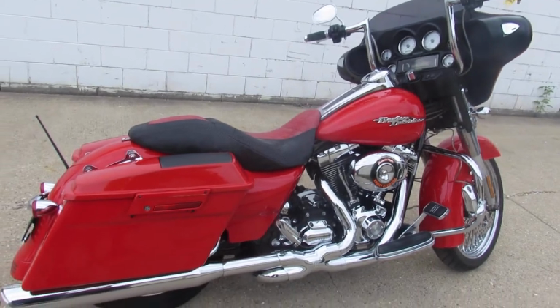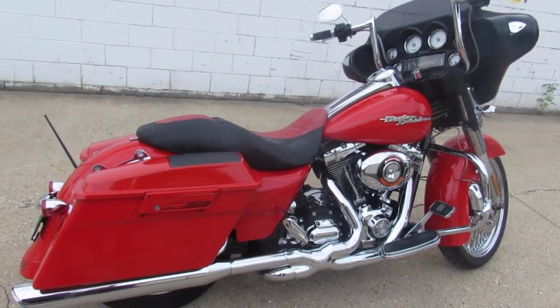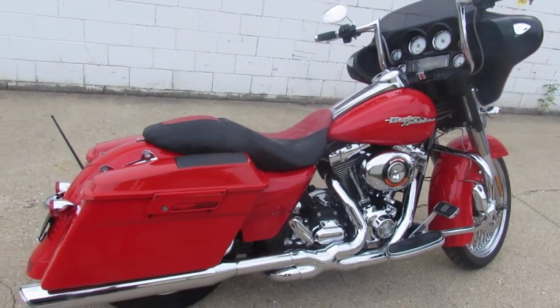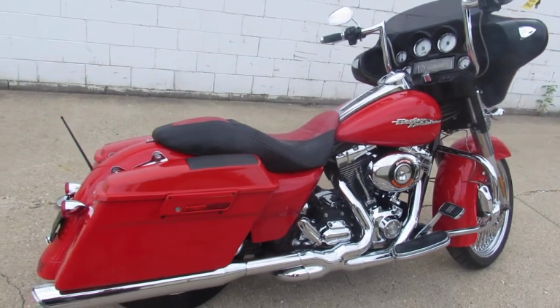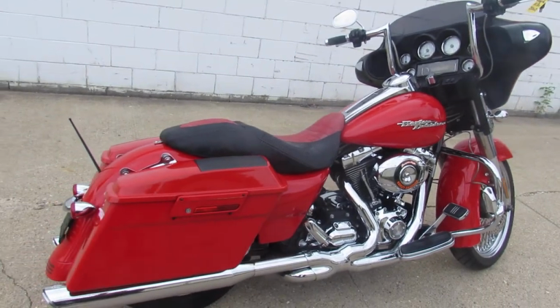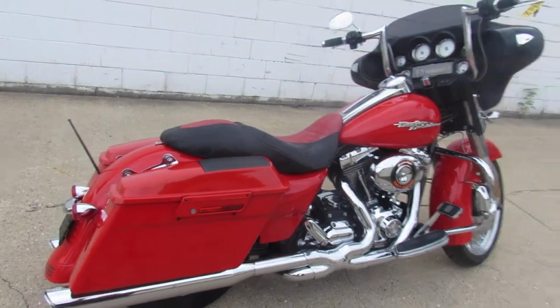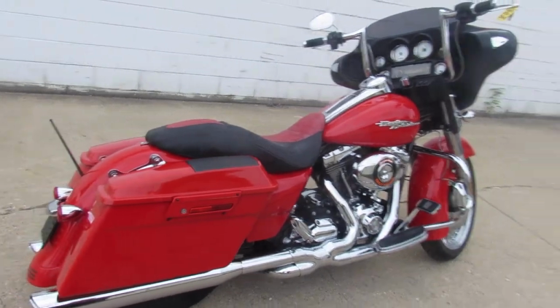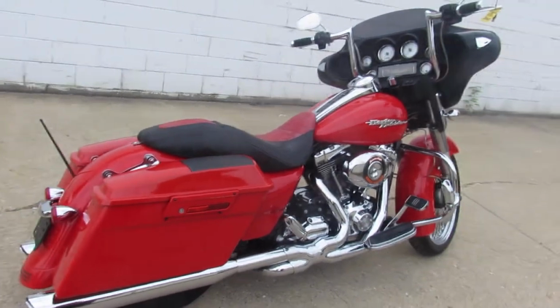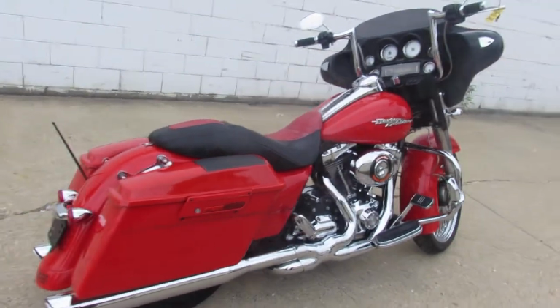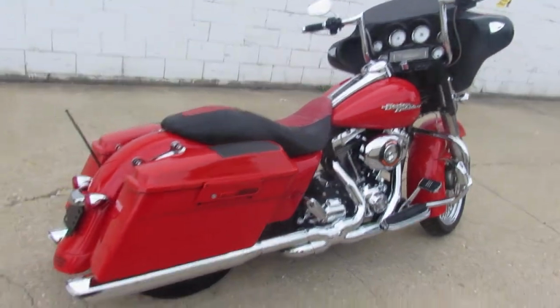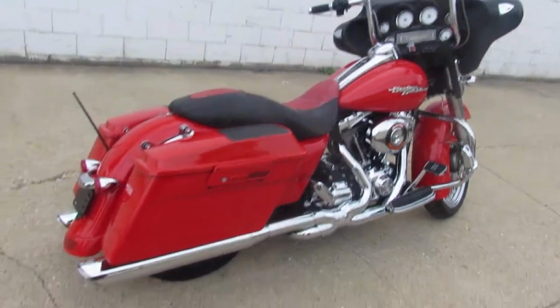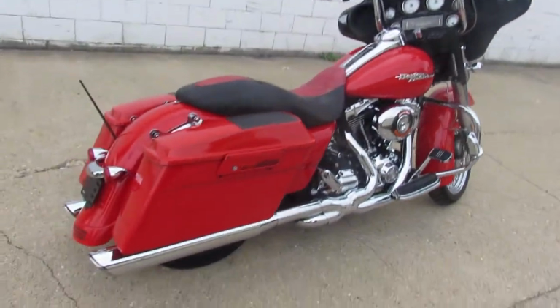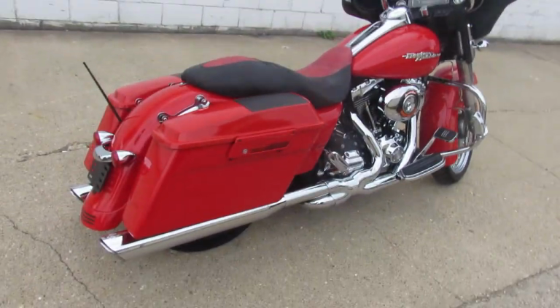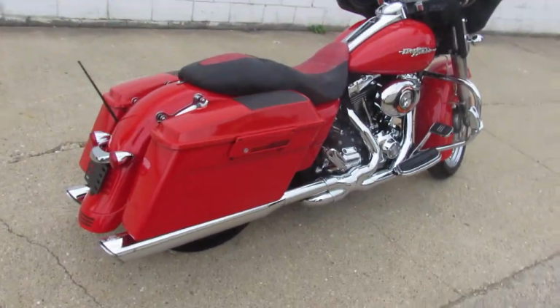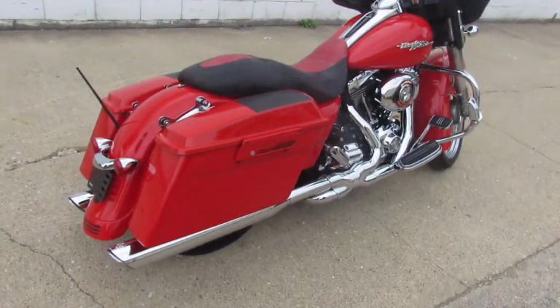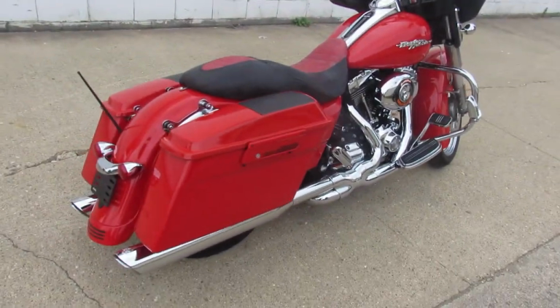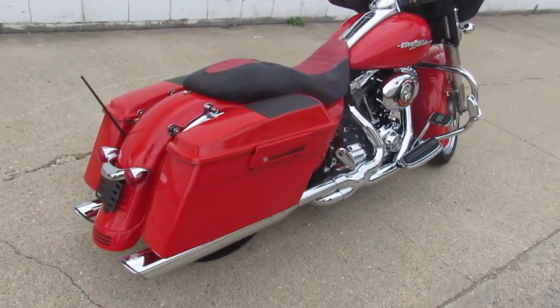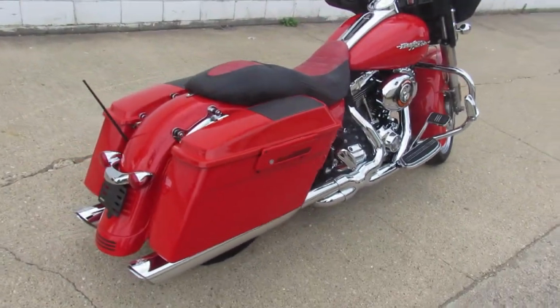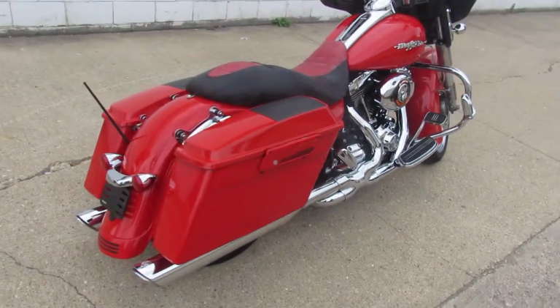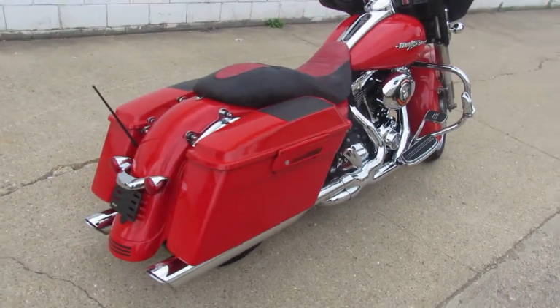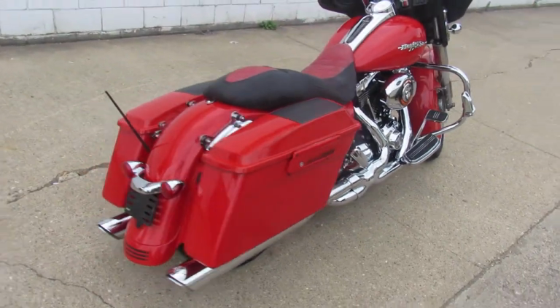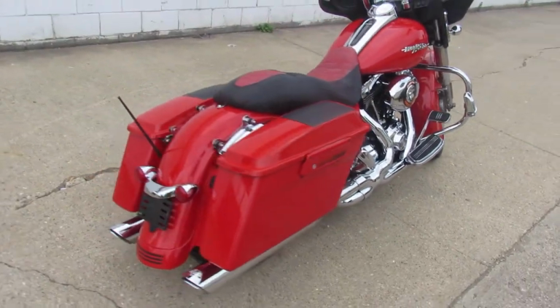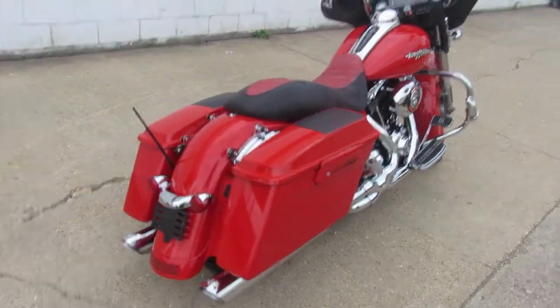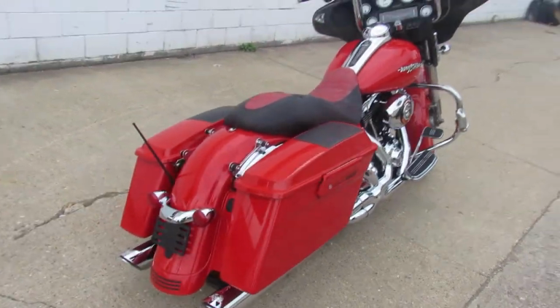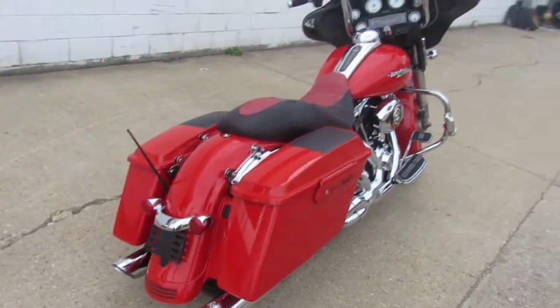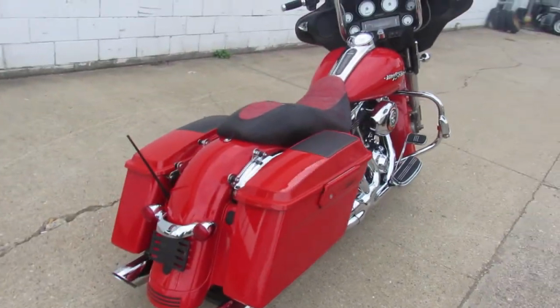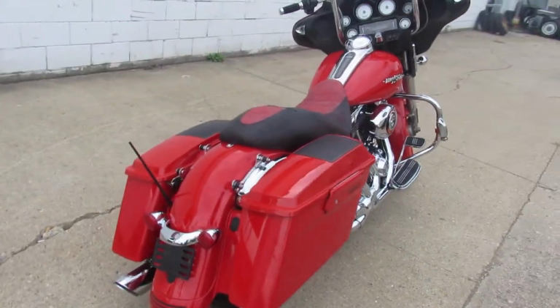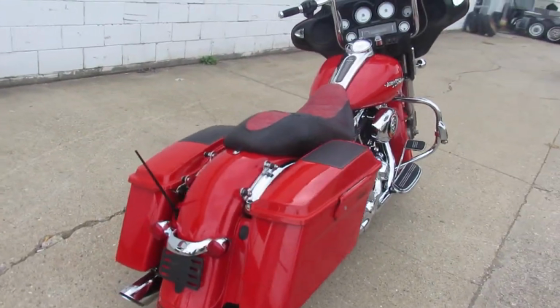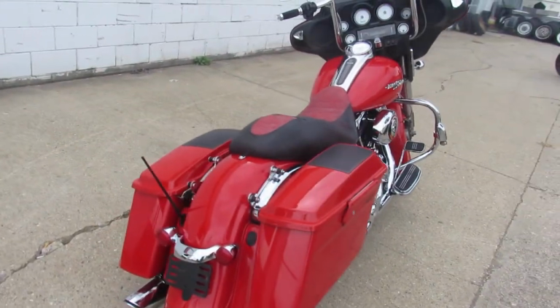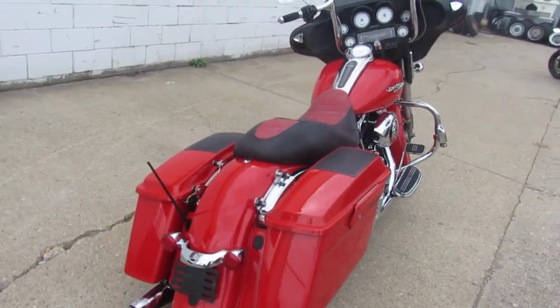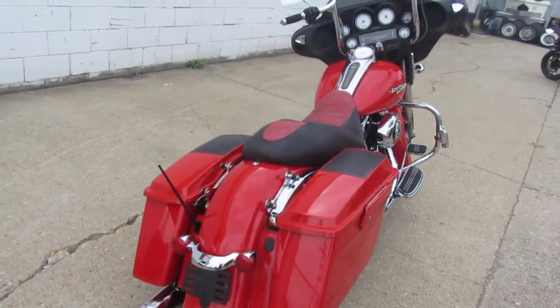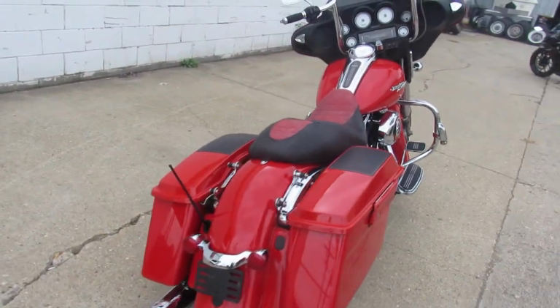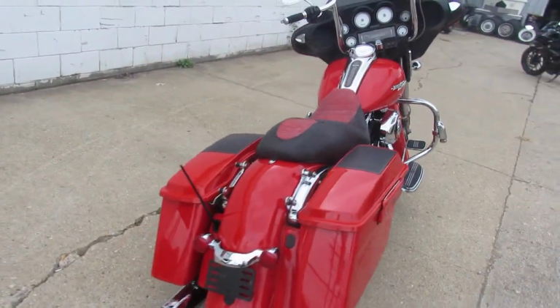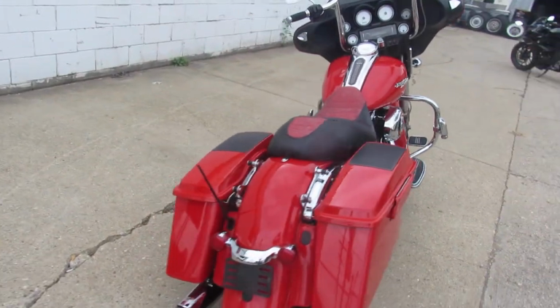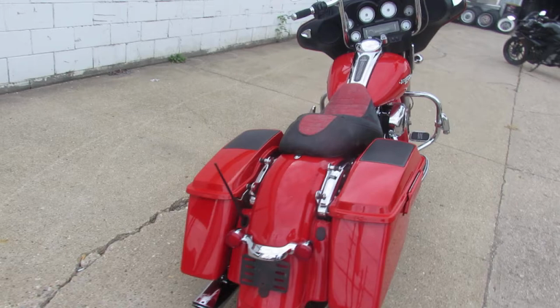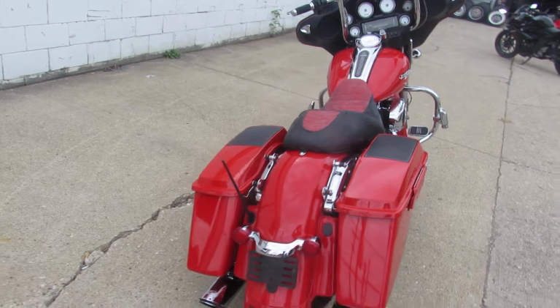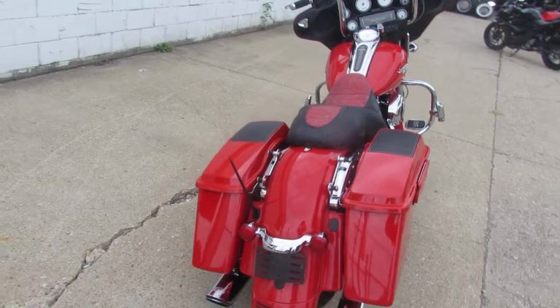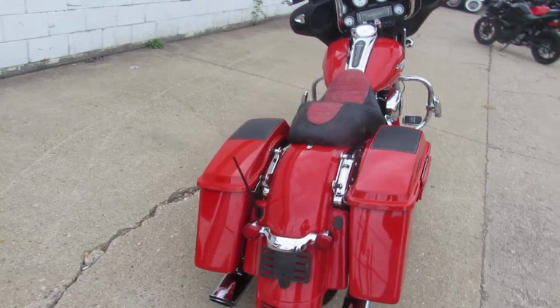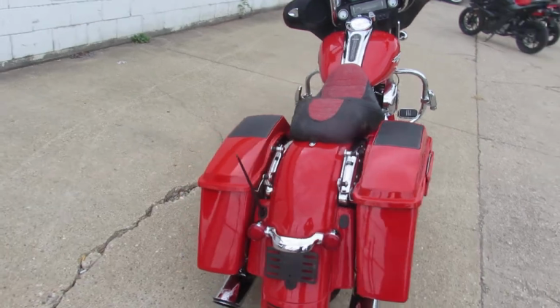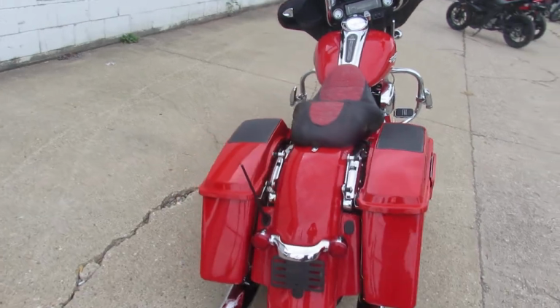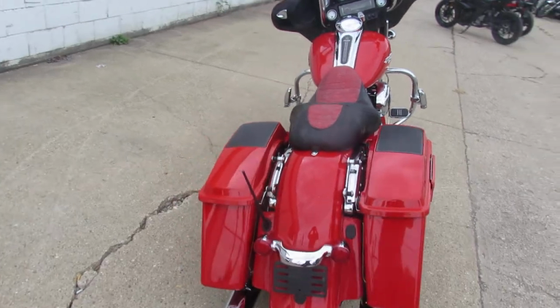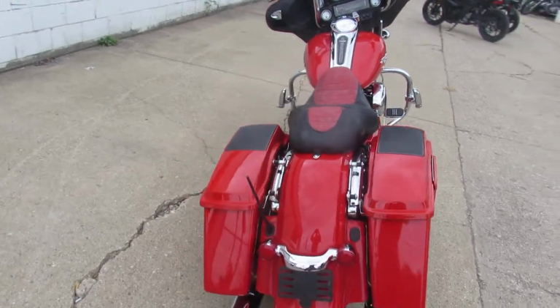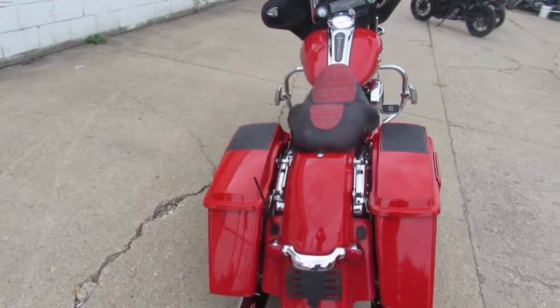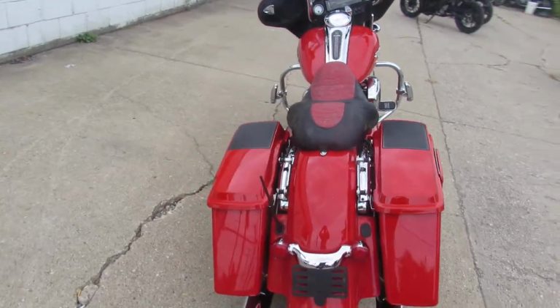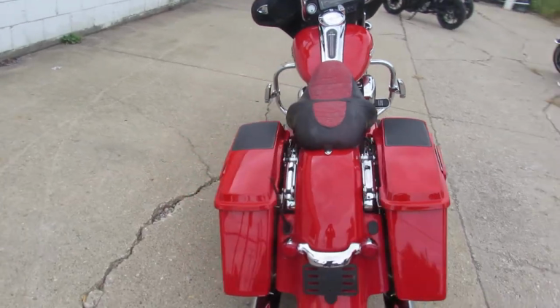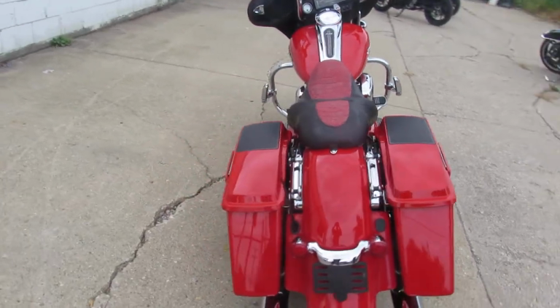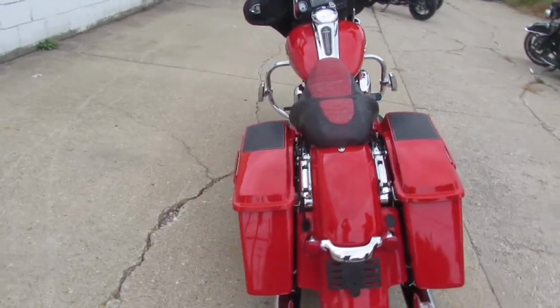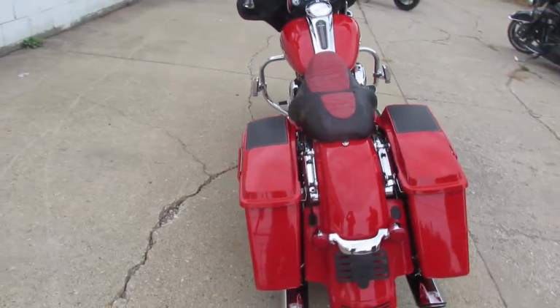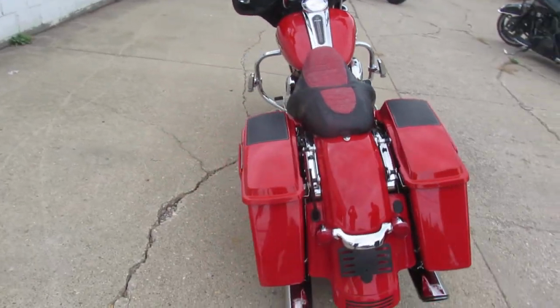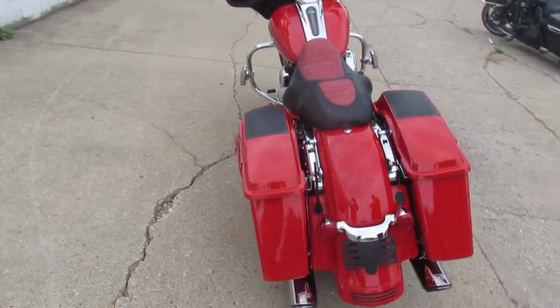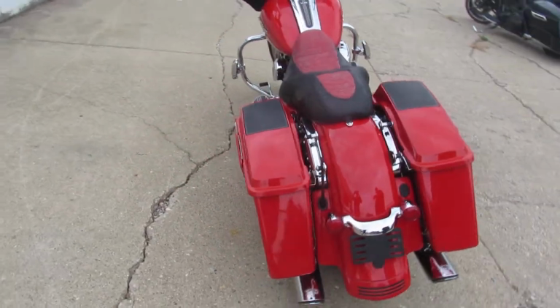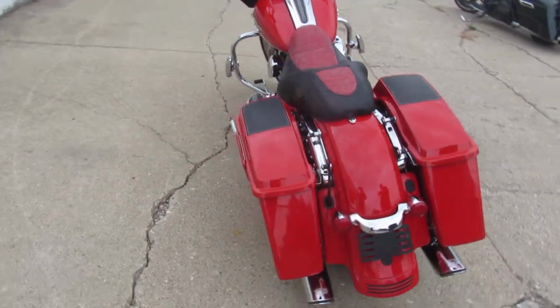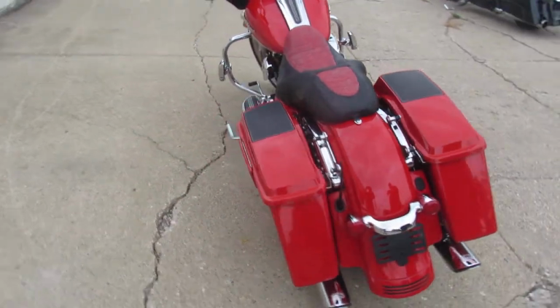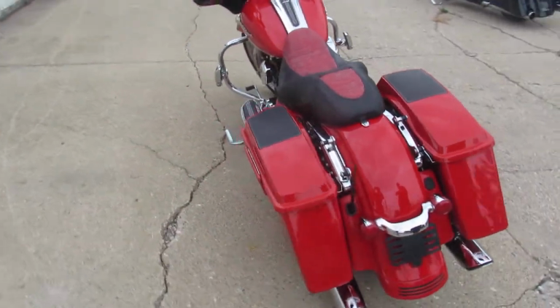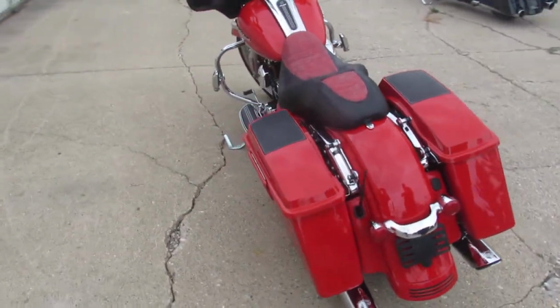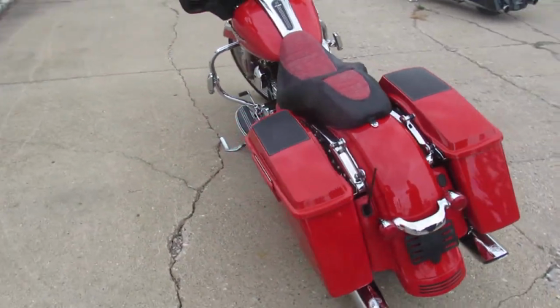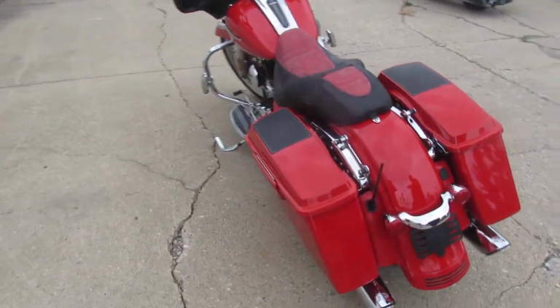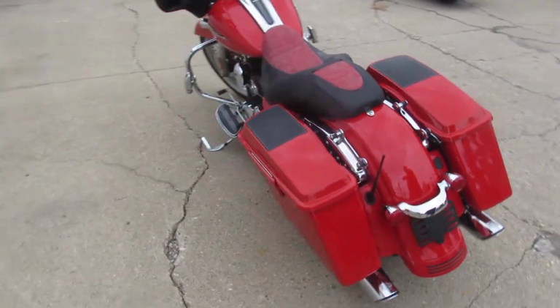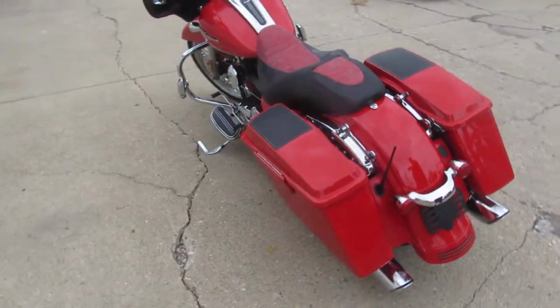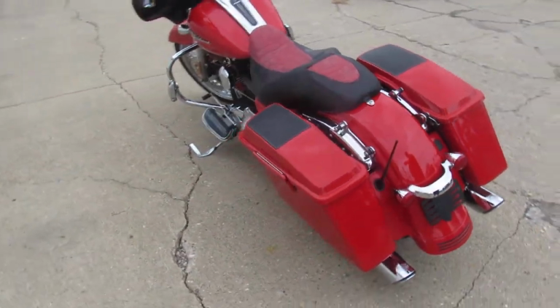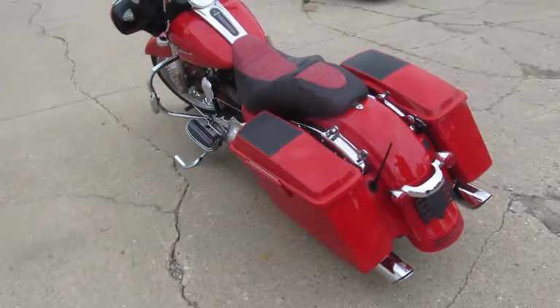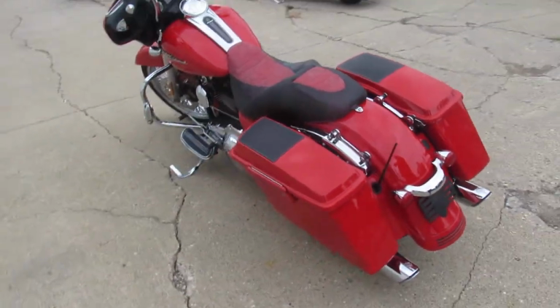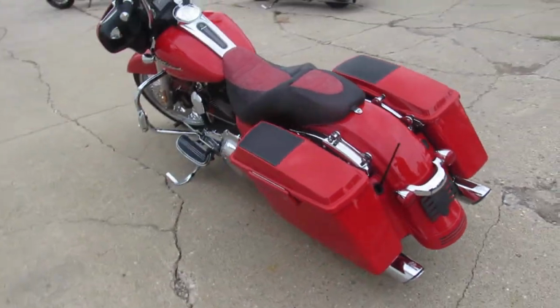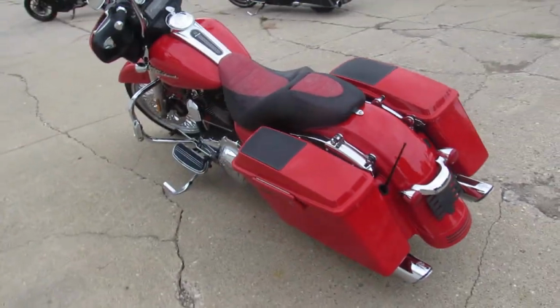Hey guys, ApprovalPowerSports.com here. Anybody looking for a cool Street Glide, we've got one here at Approval Power Sports. This is a 2010 Street Glide.